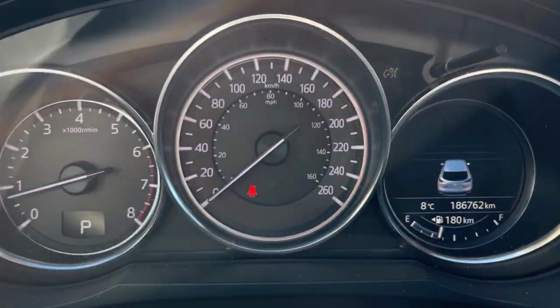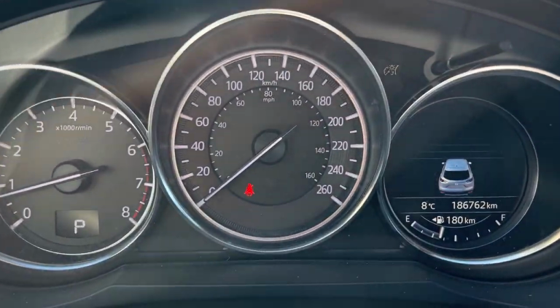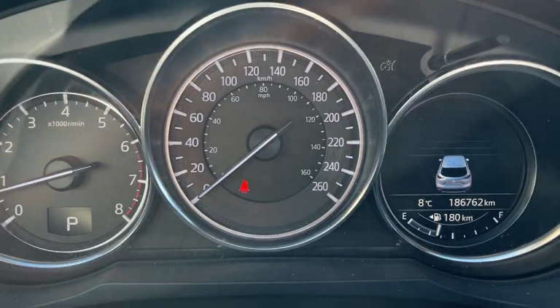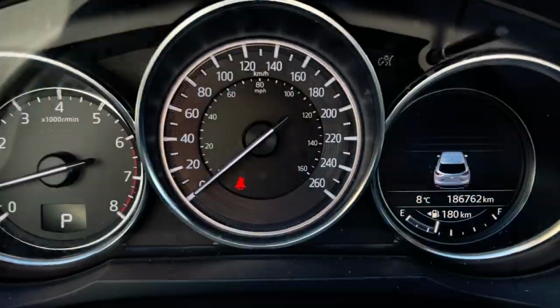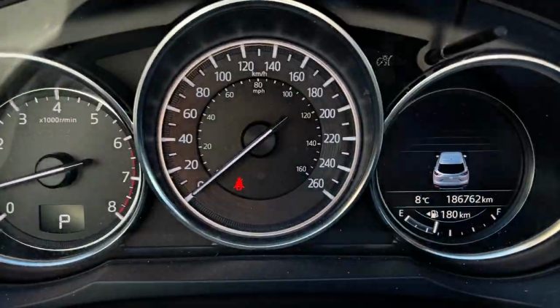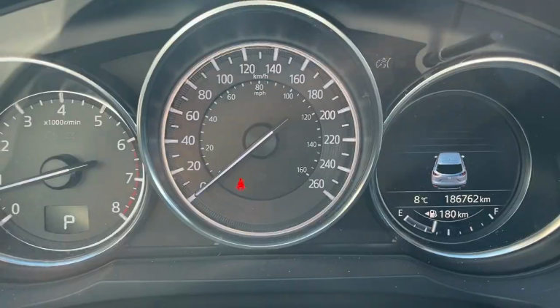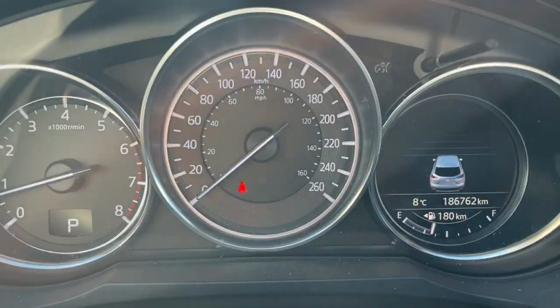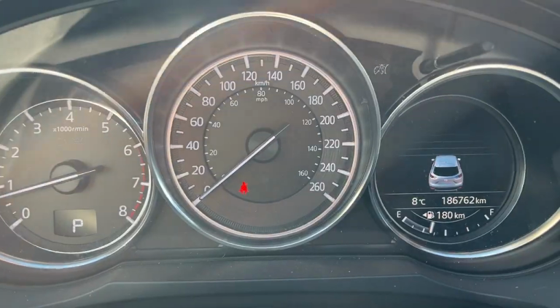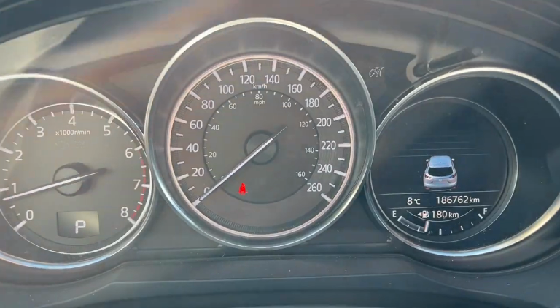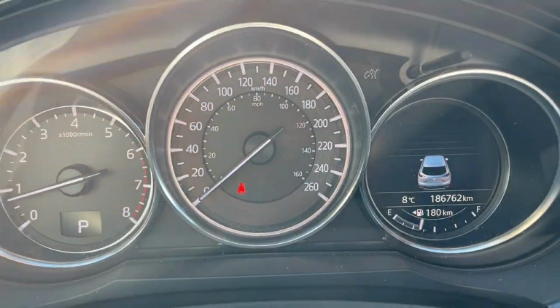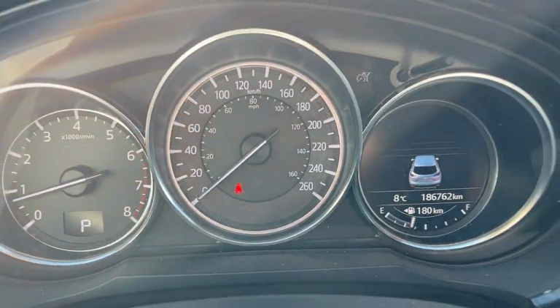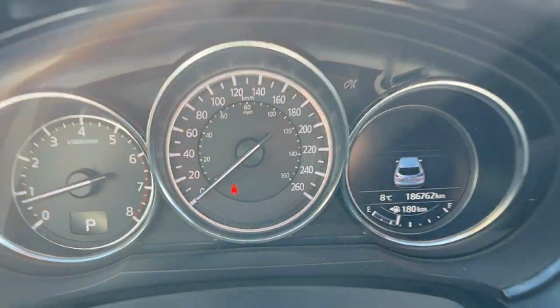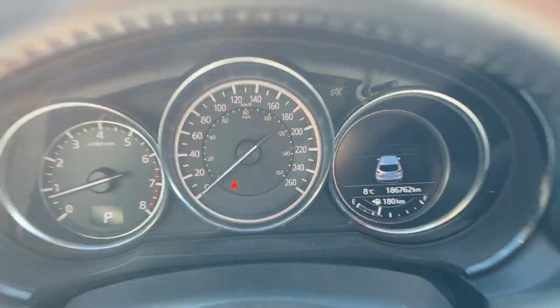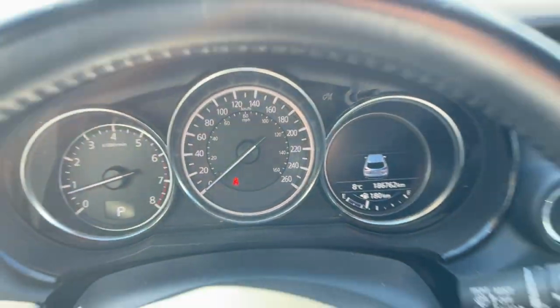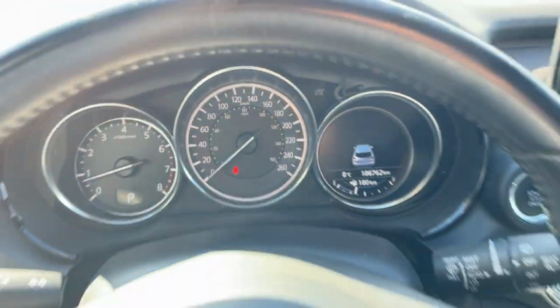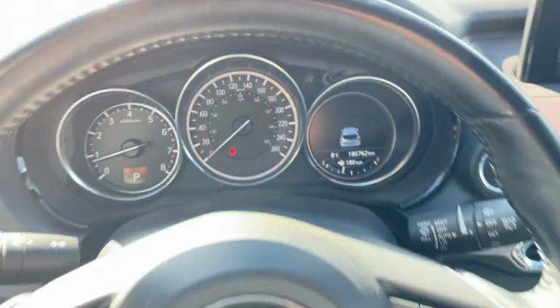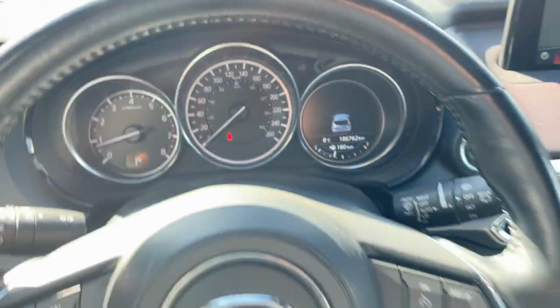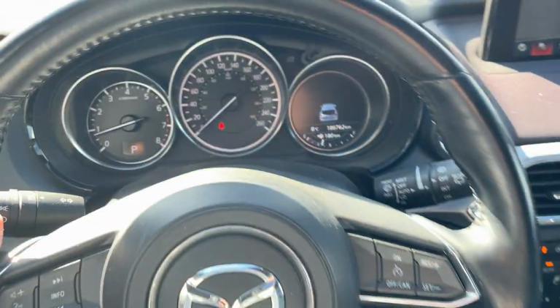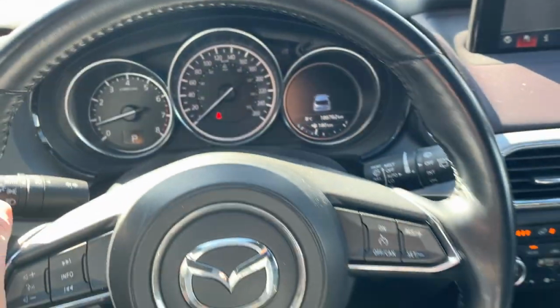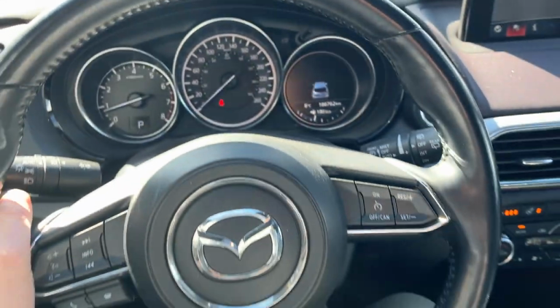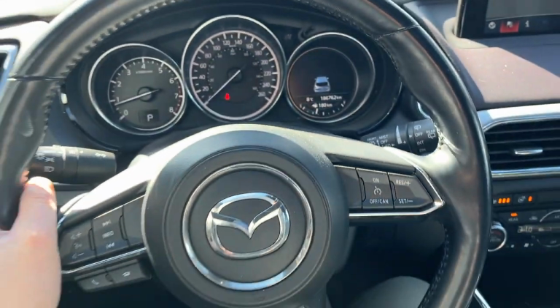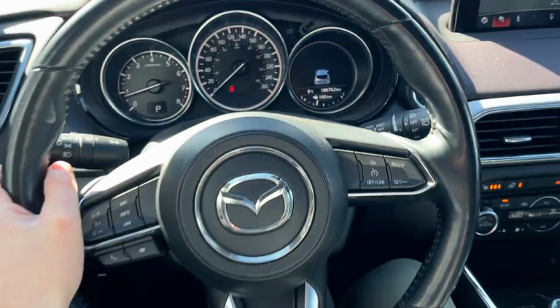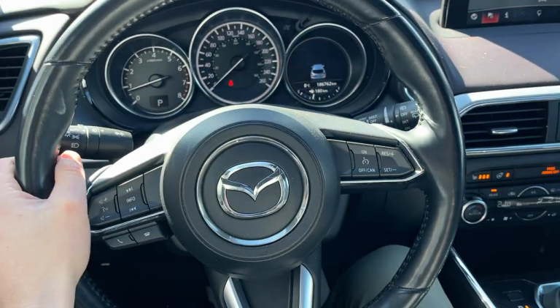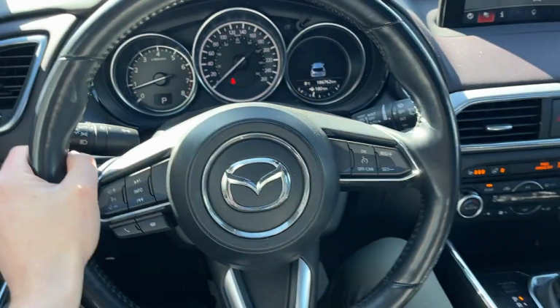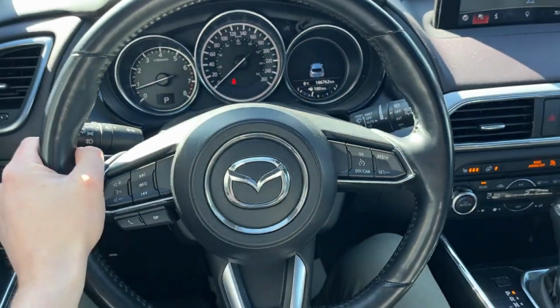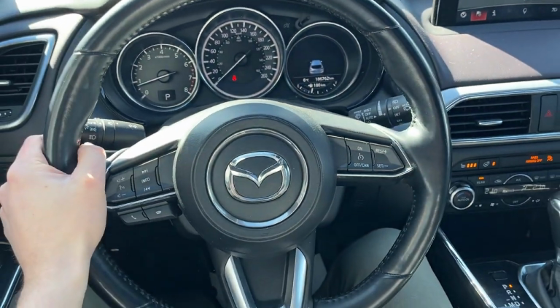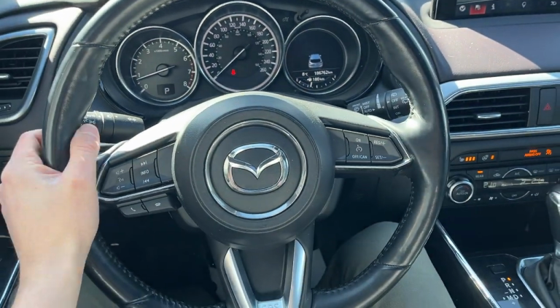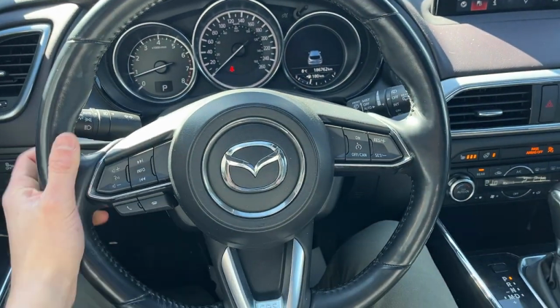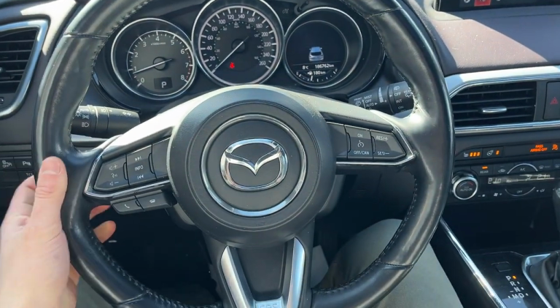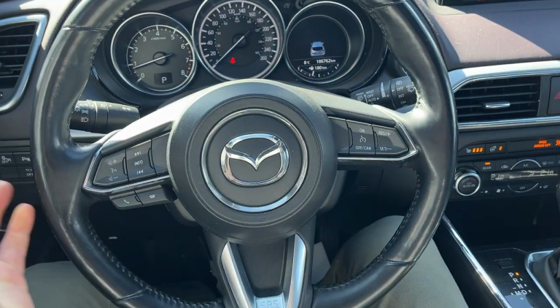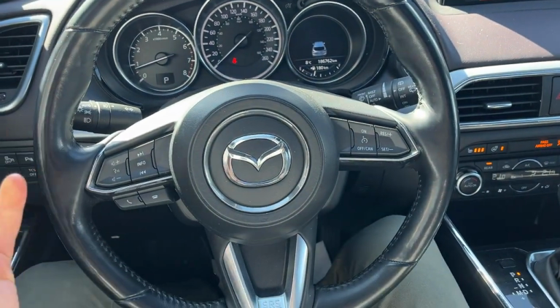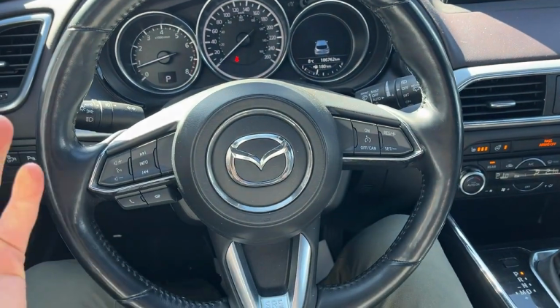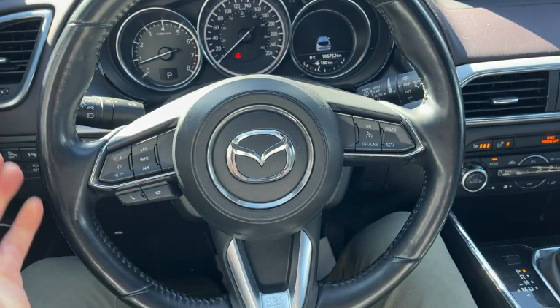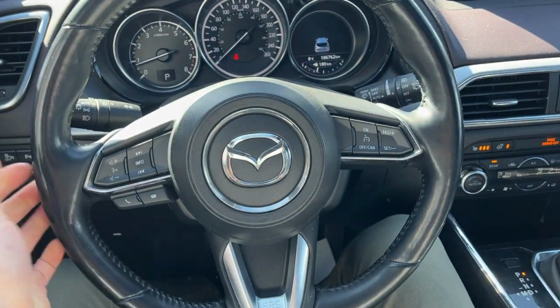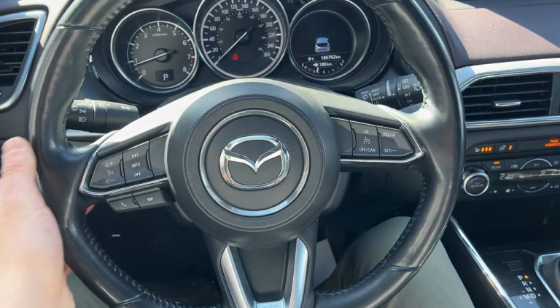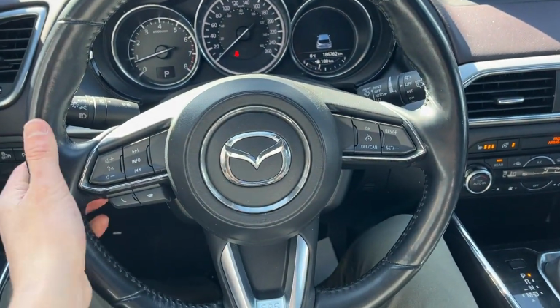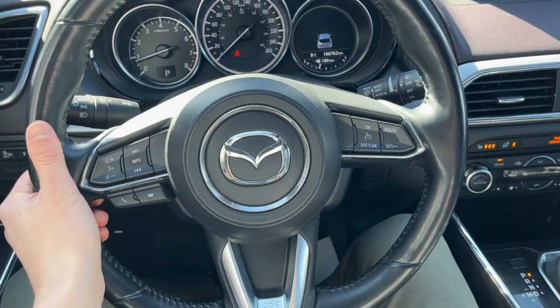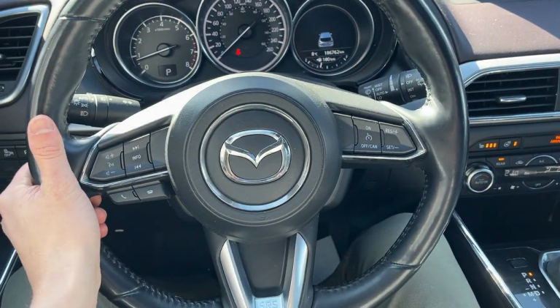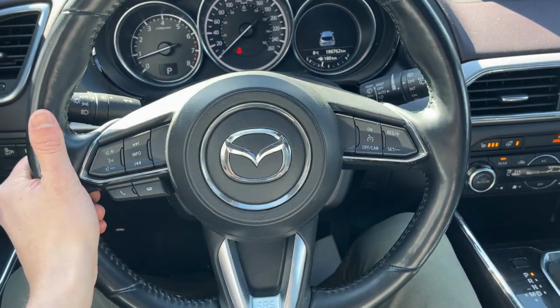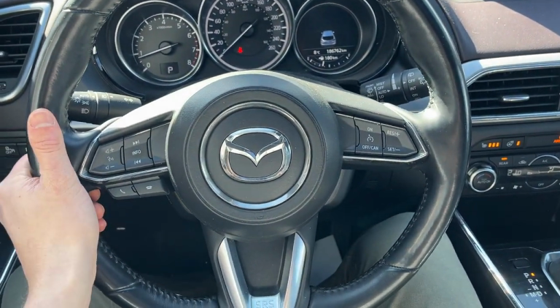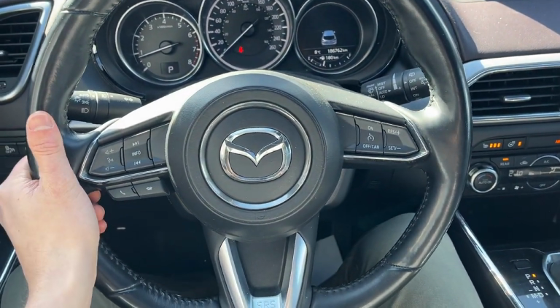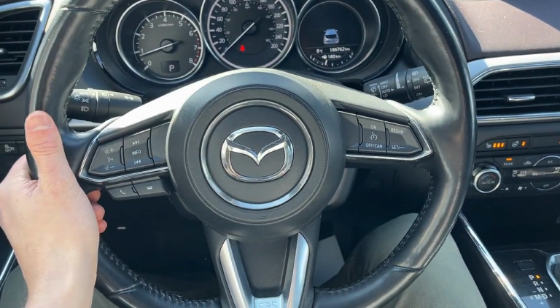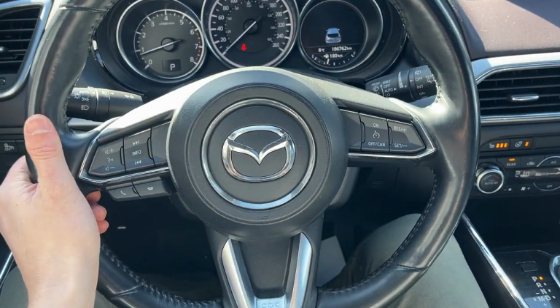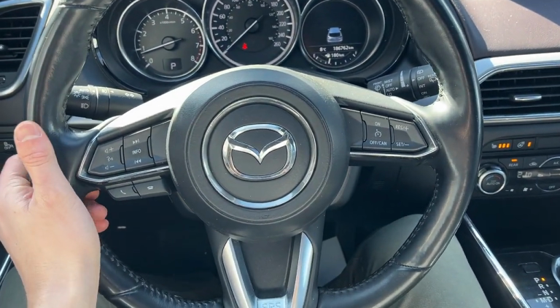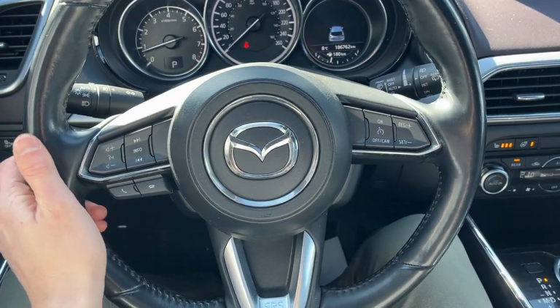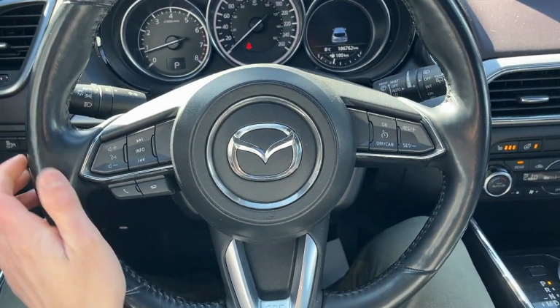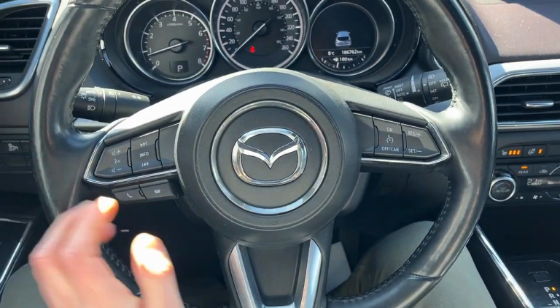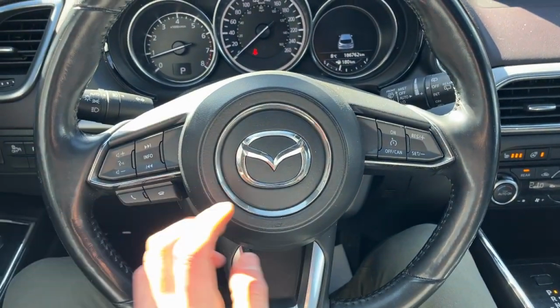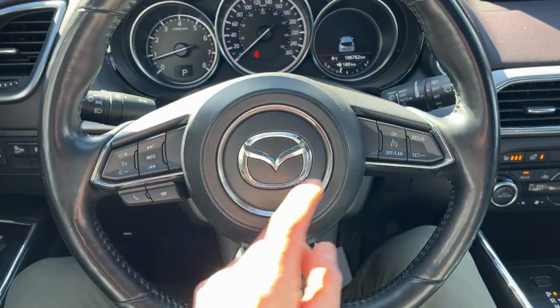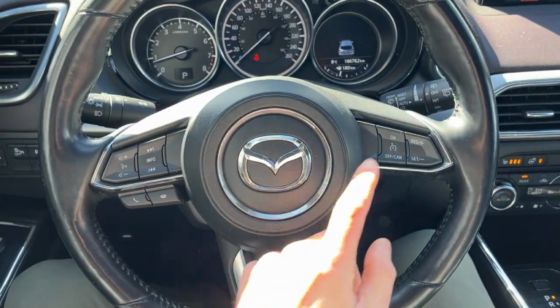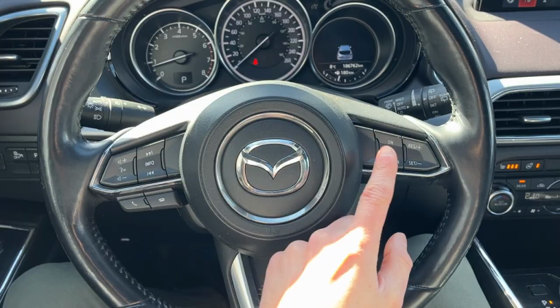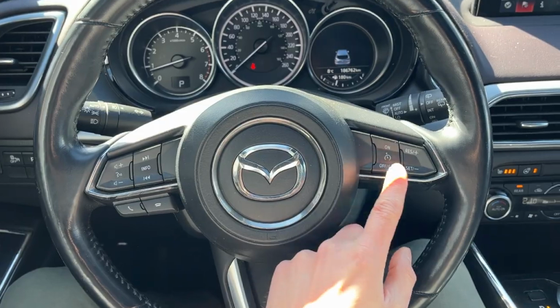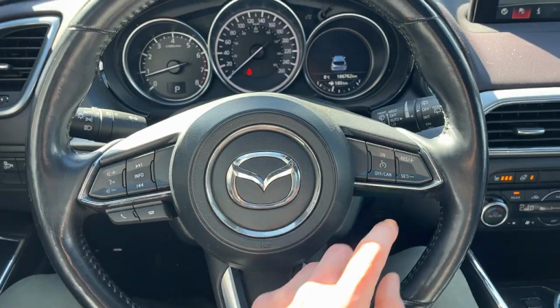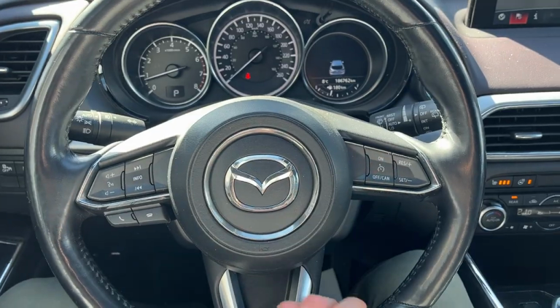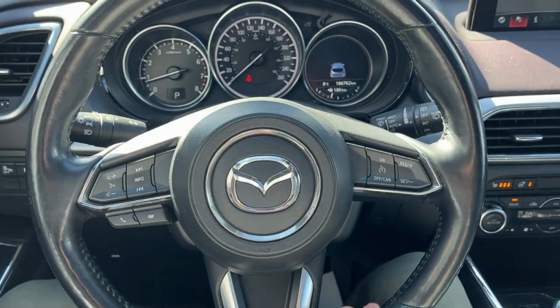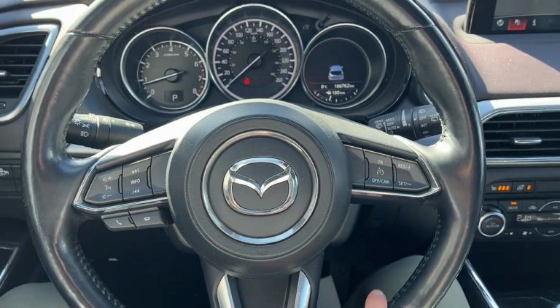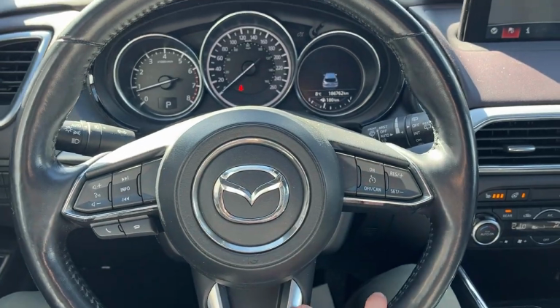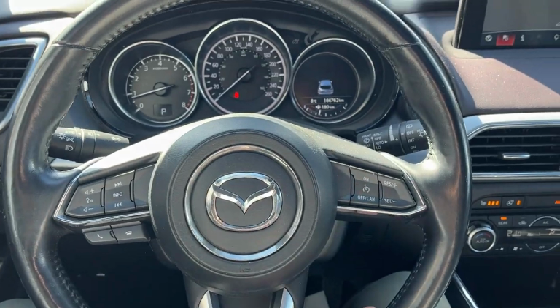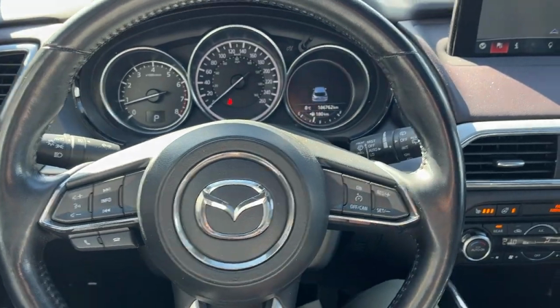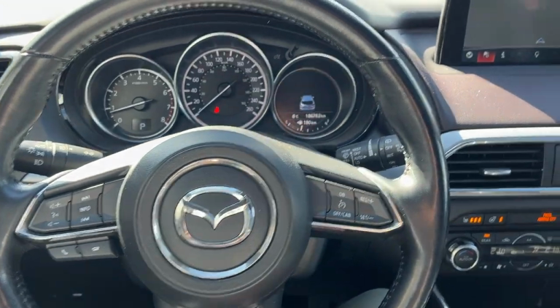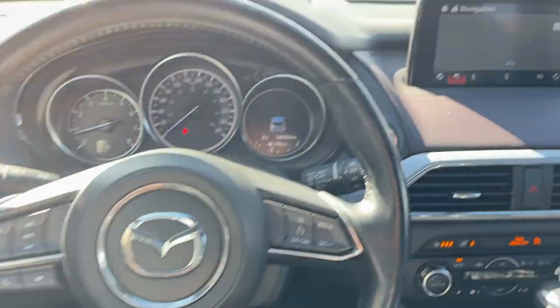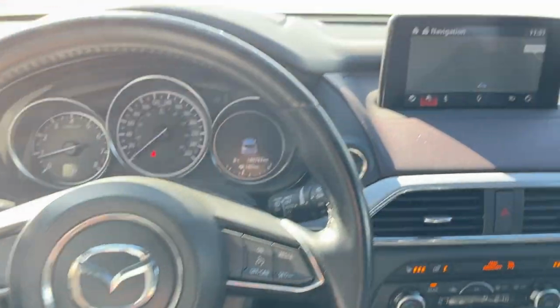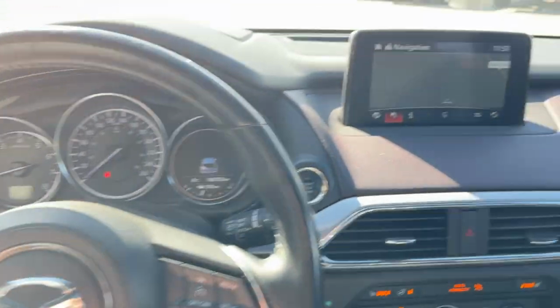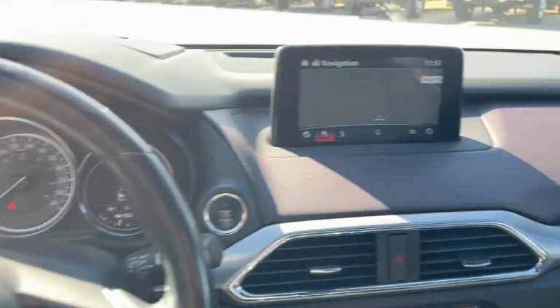This vehicle has 186,000K. You have a really comfortable steering wheel on here — it is heated, and you also have your cruise control here as well.